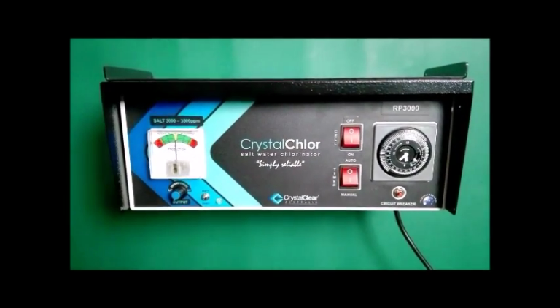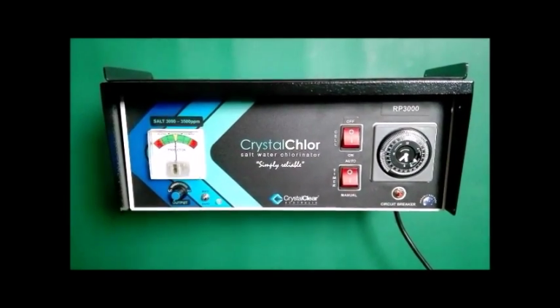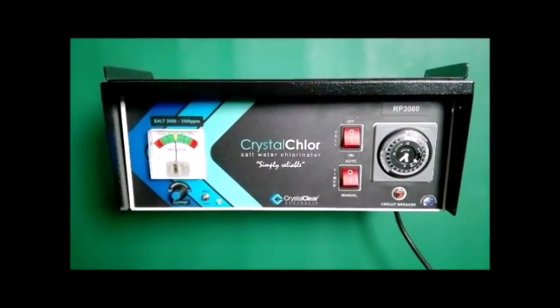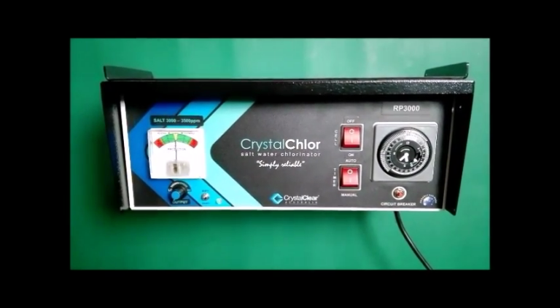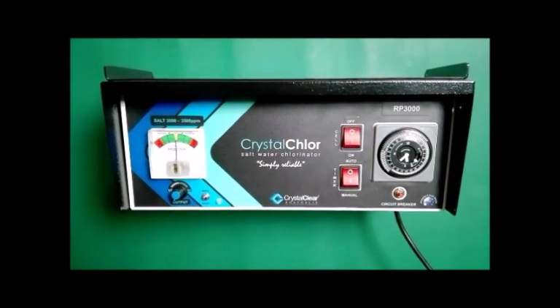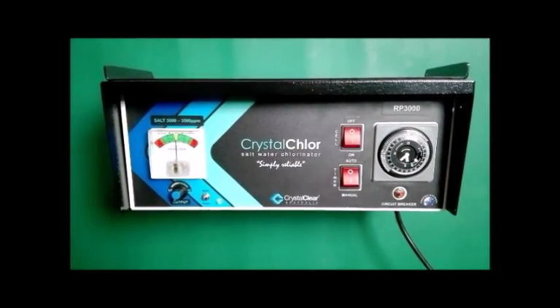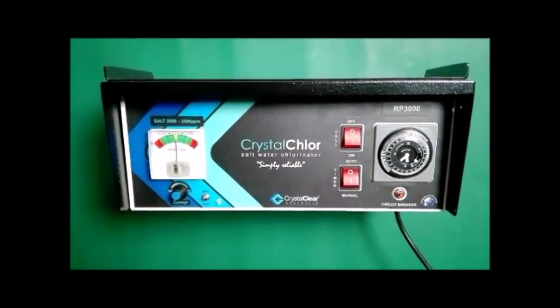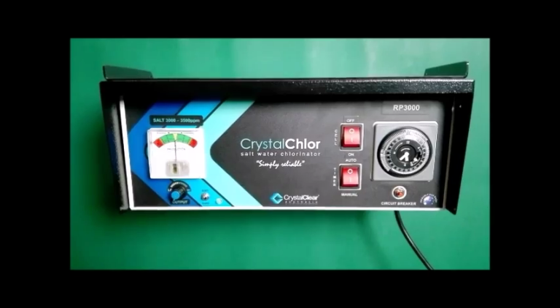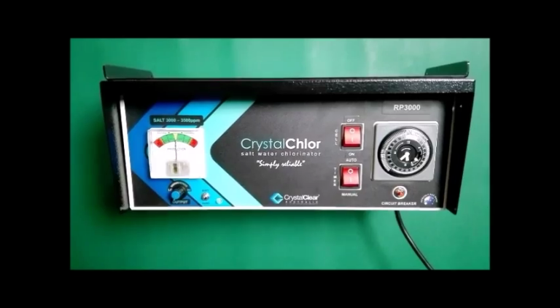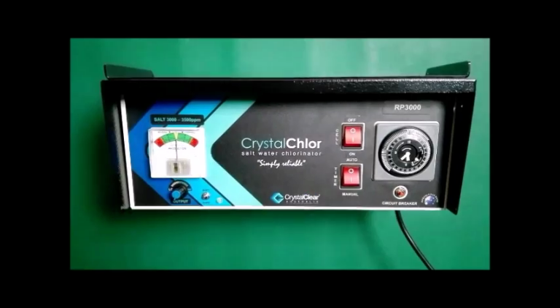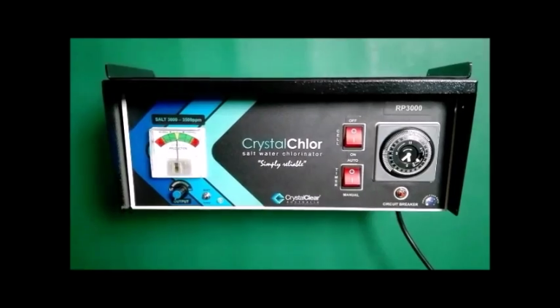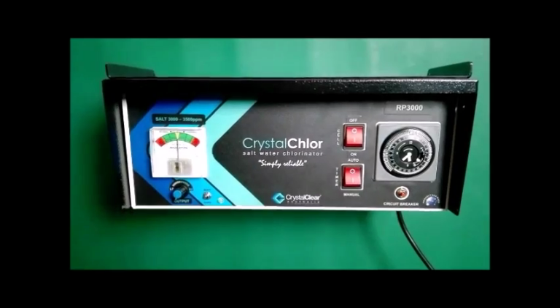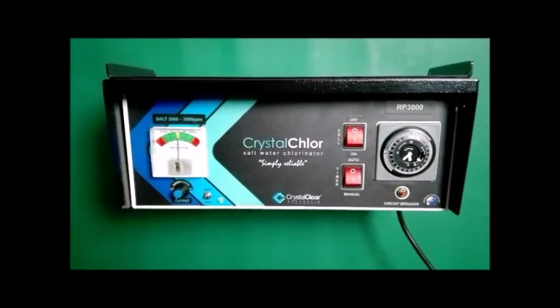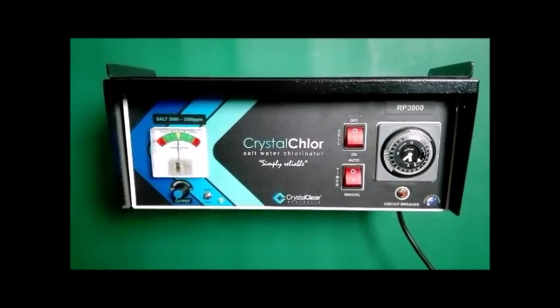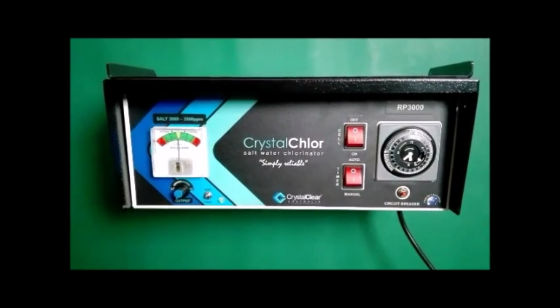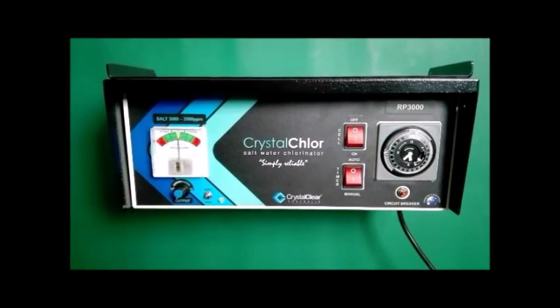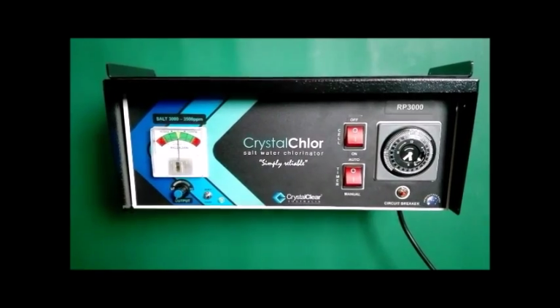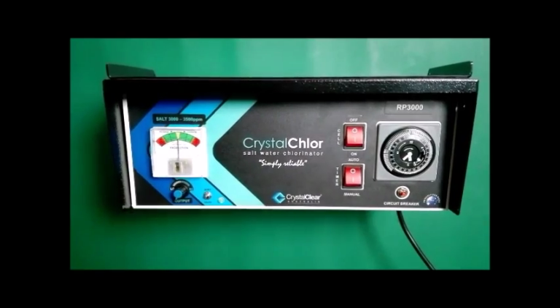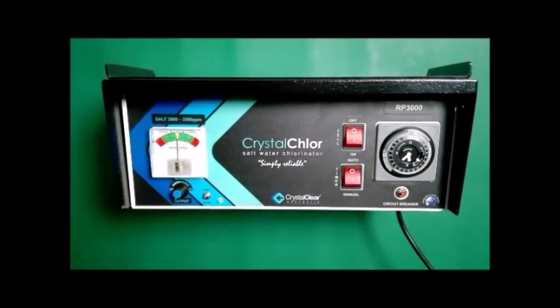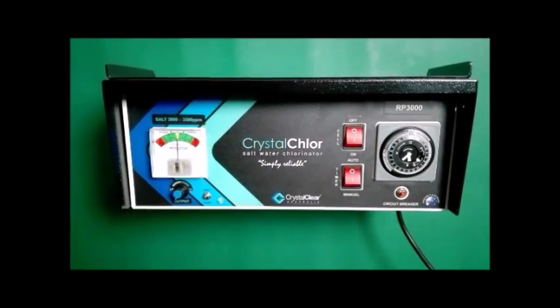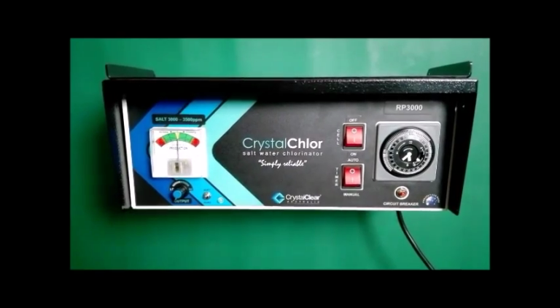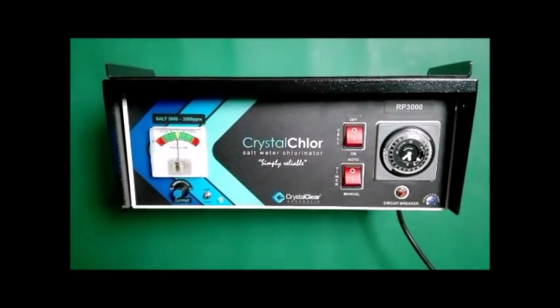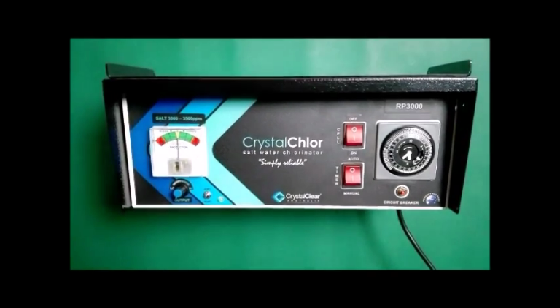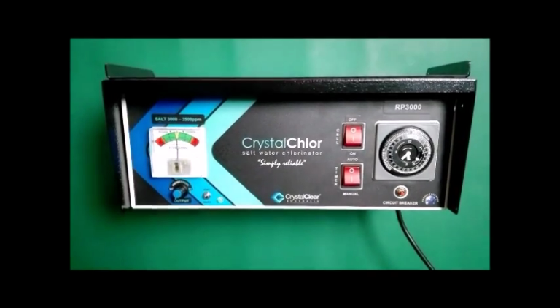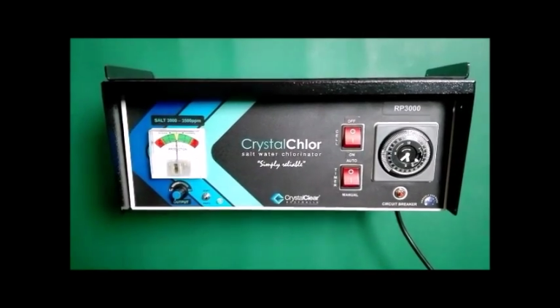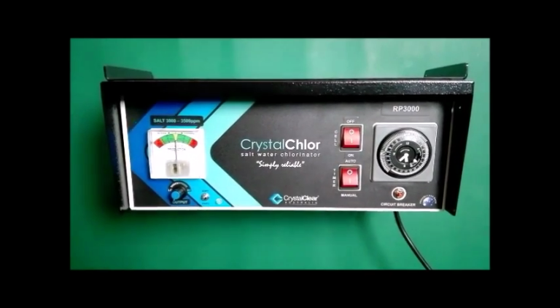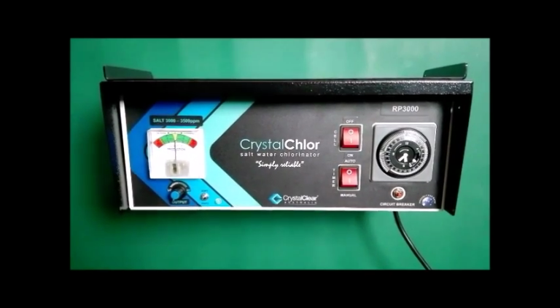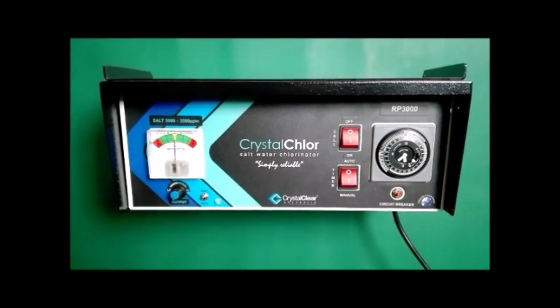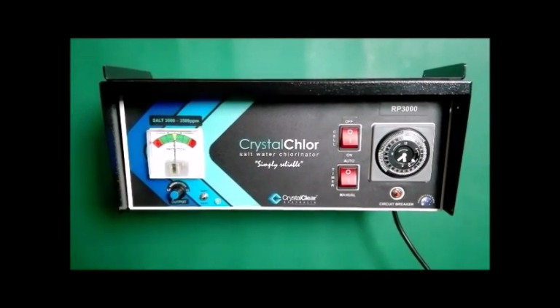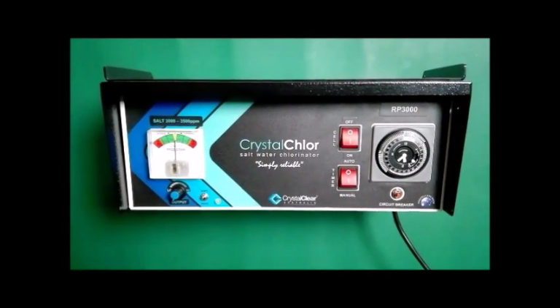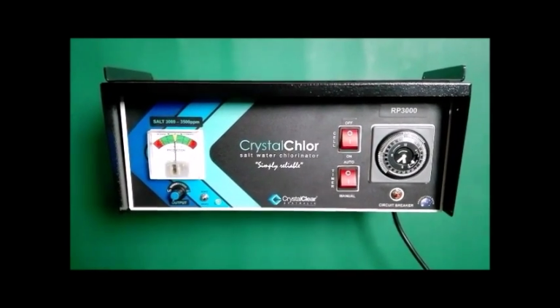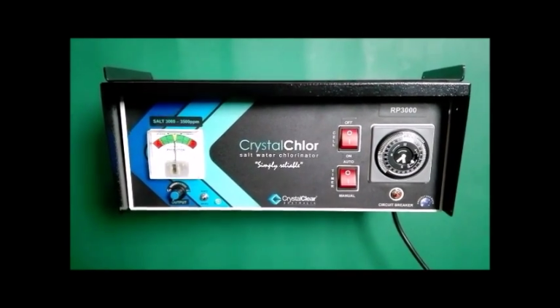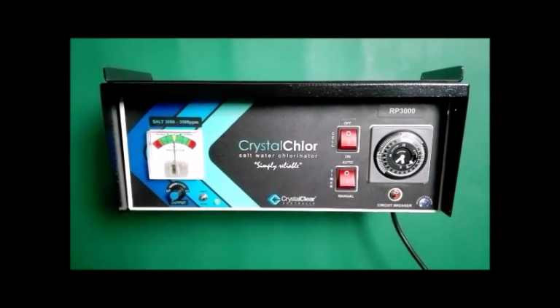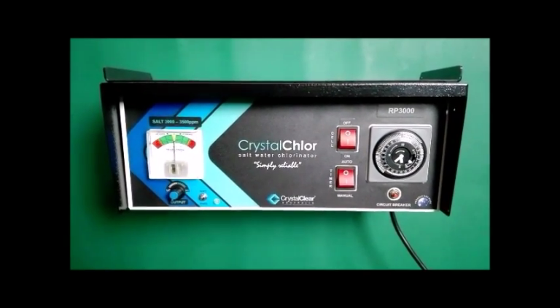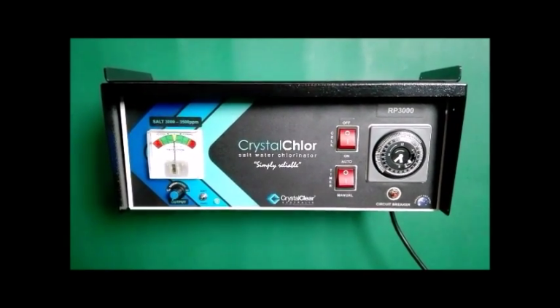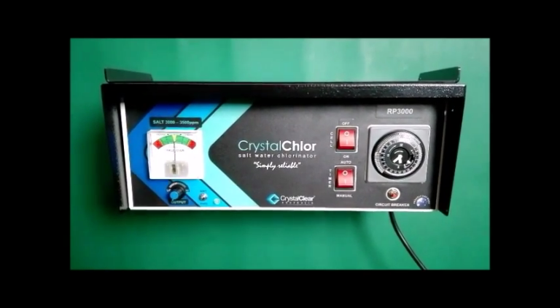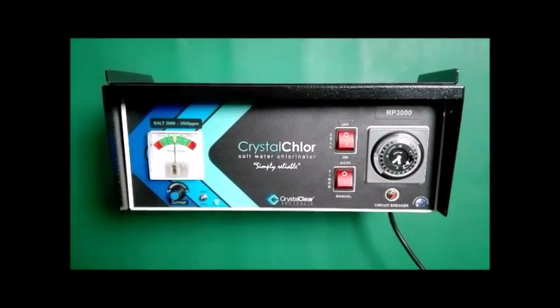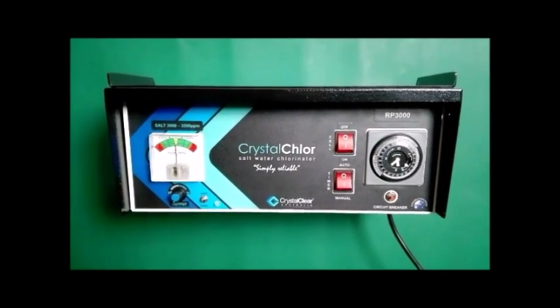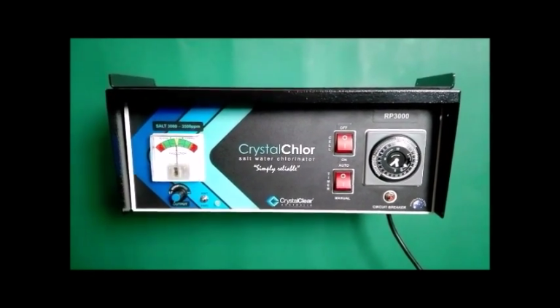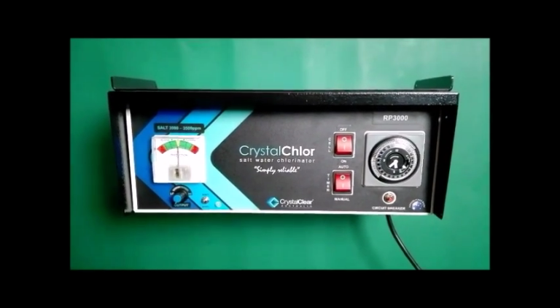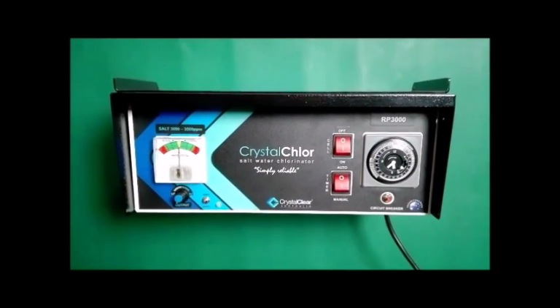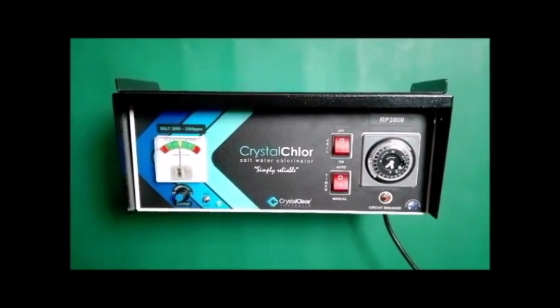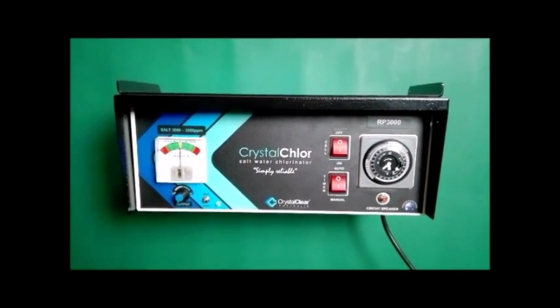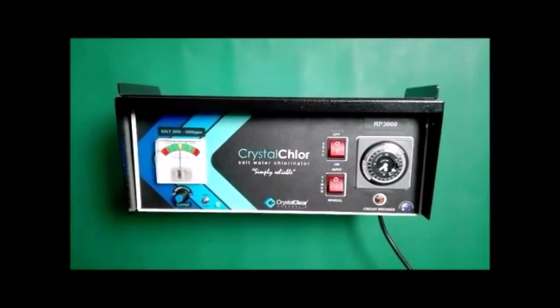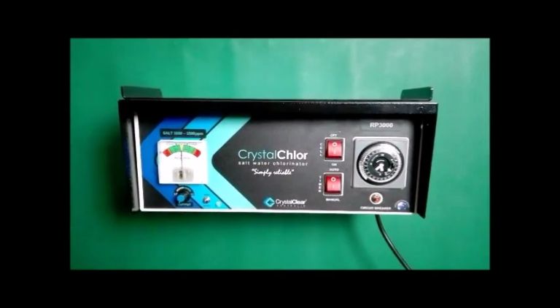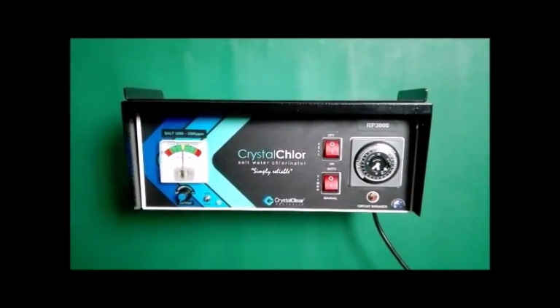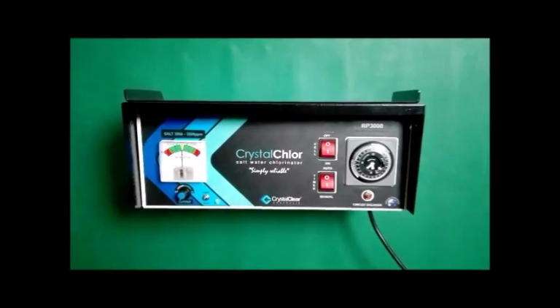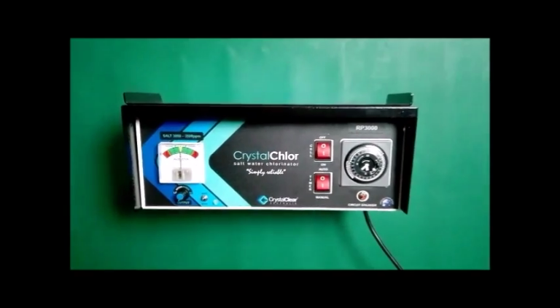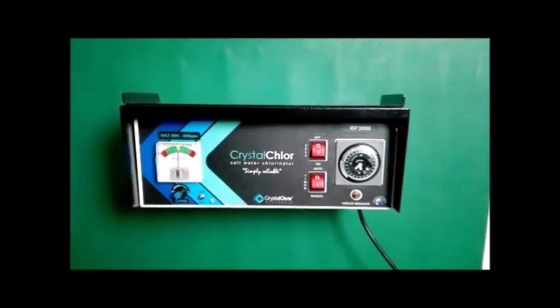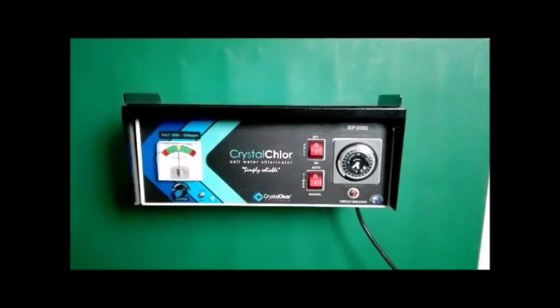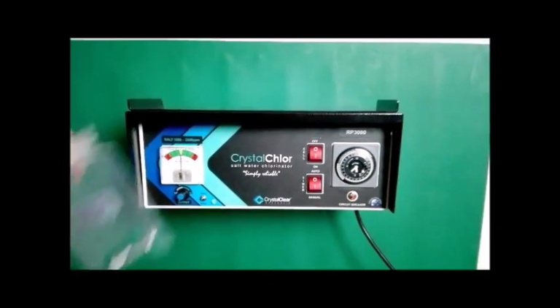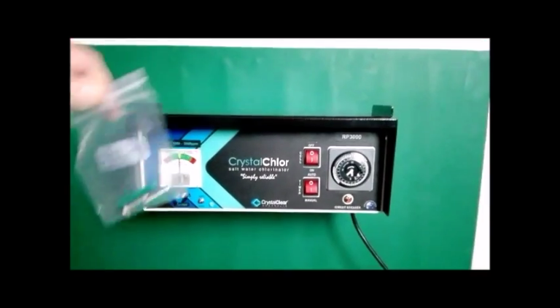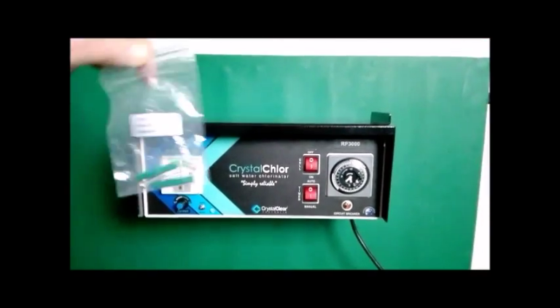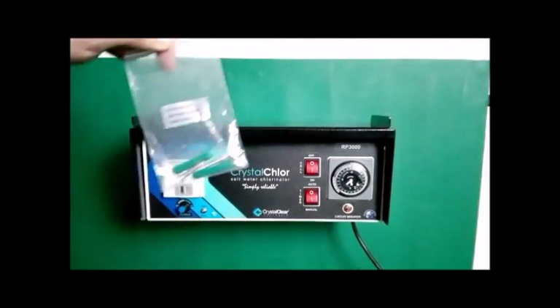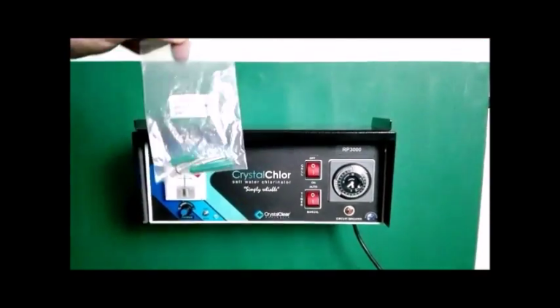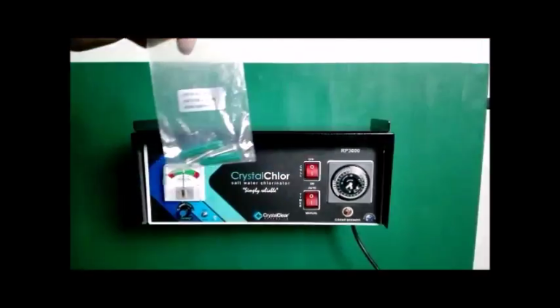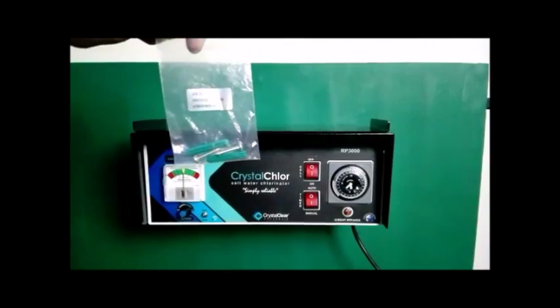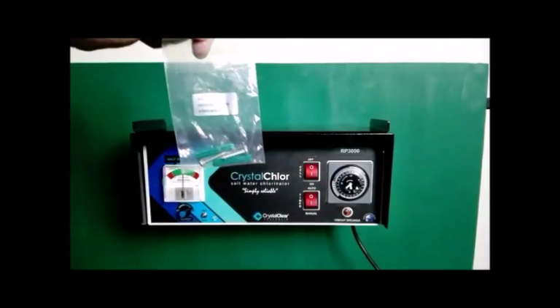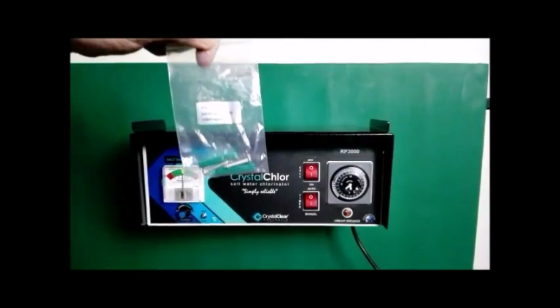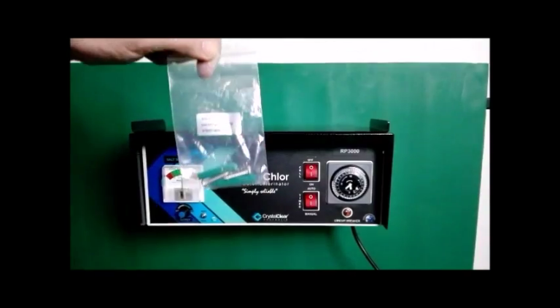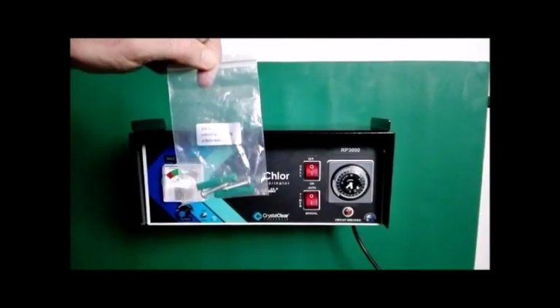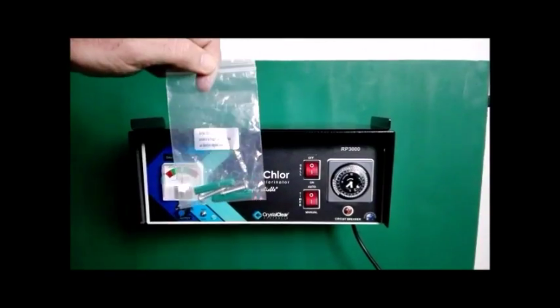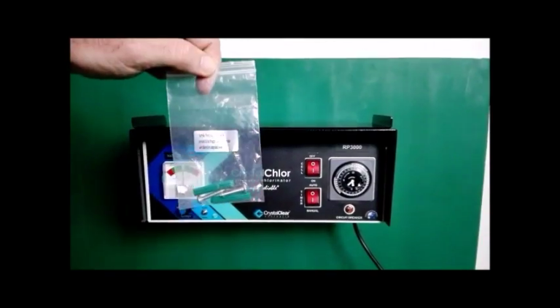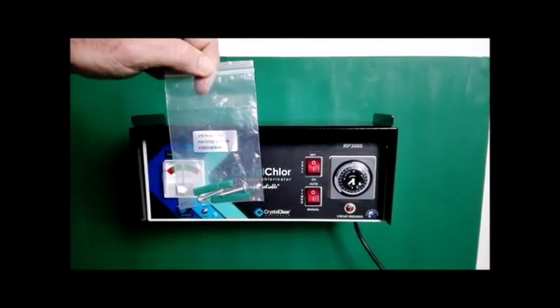Mount the Power Pack on a post with the green plugs and screws provided, as seen here.